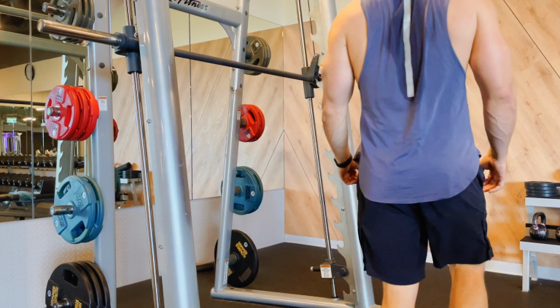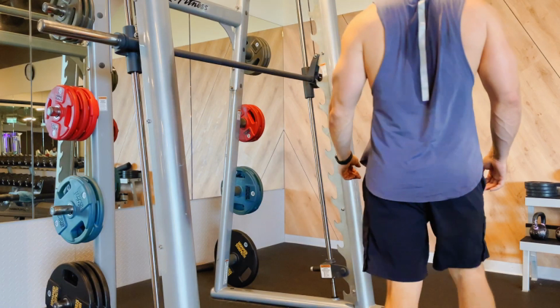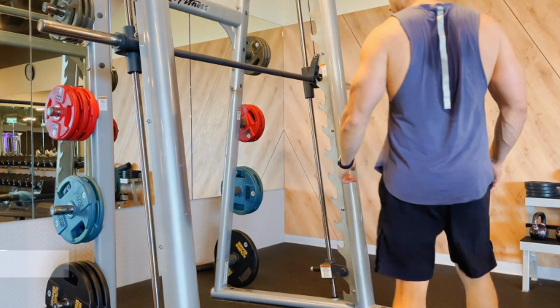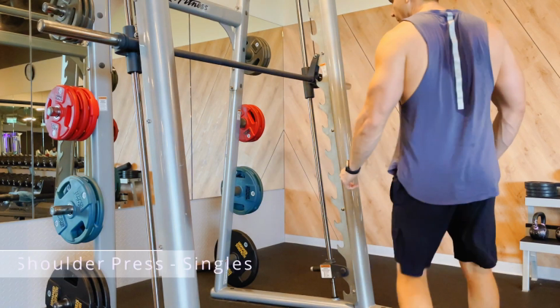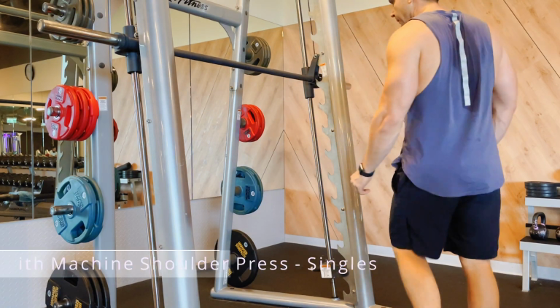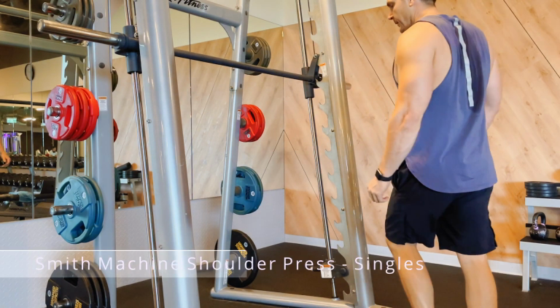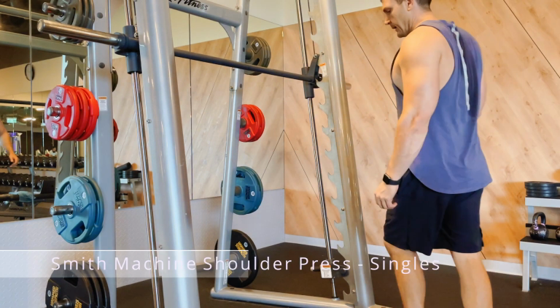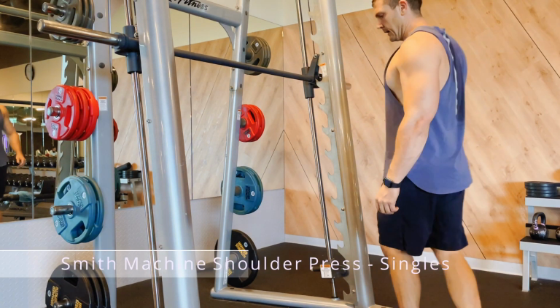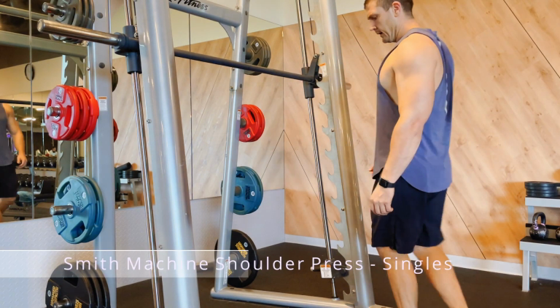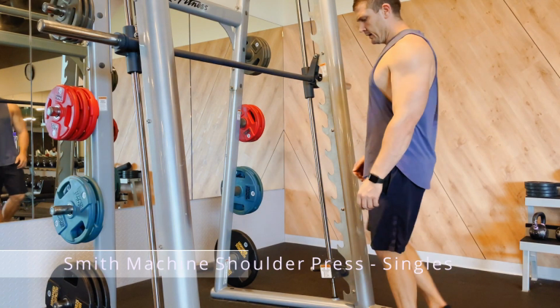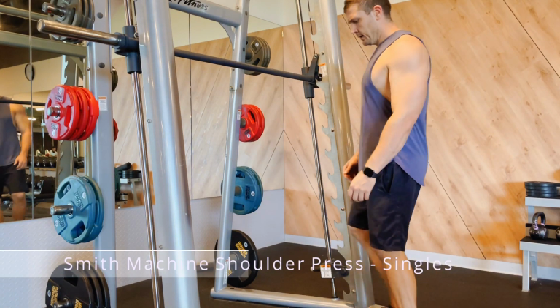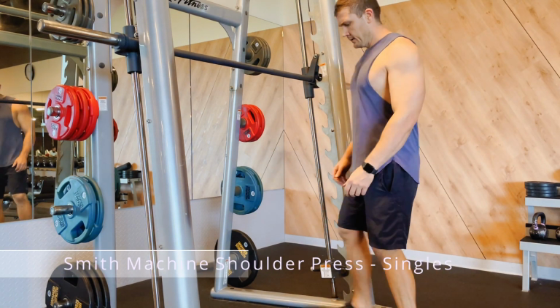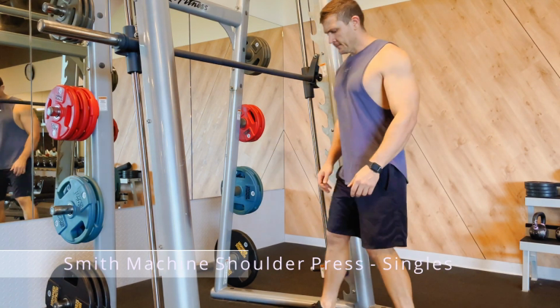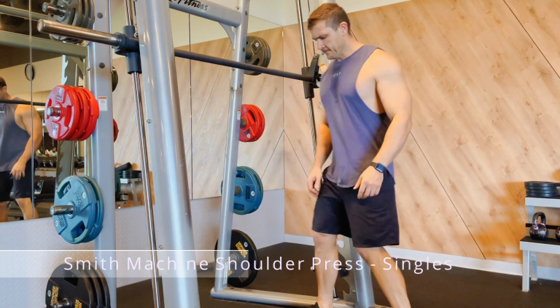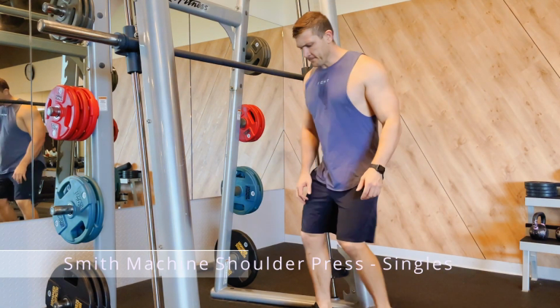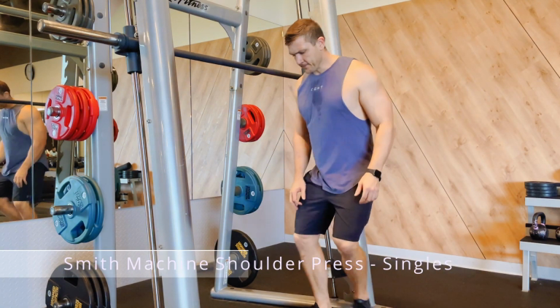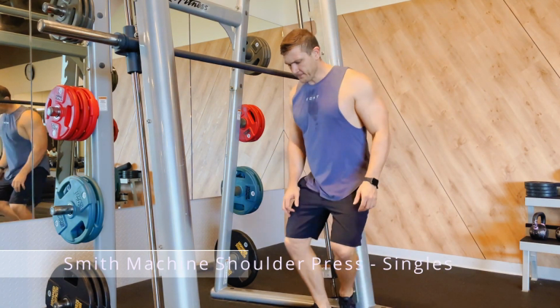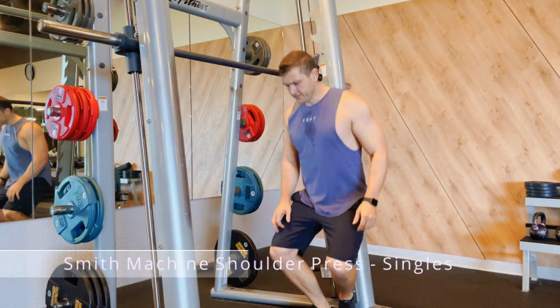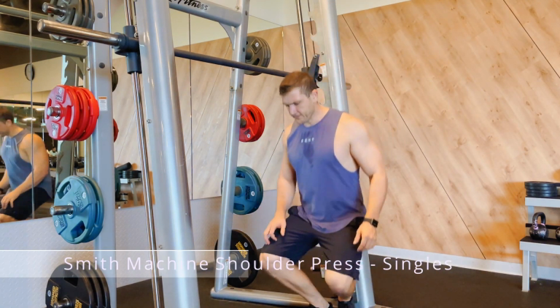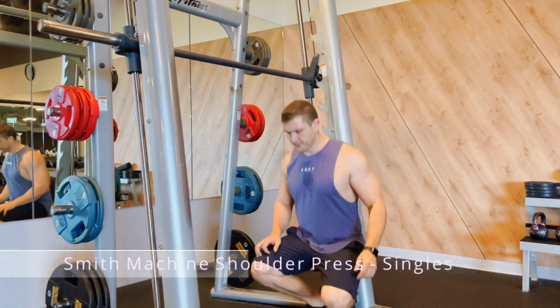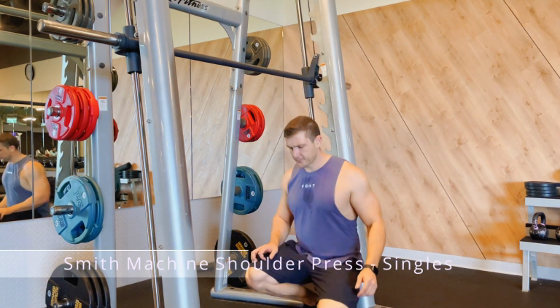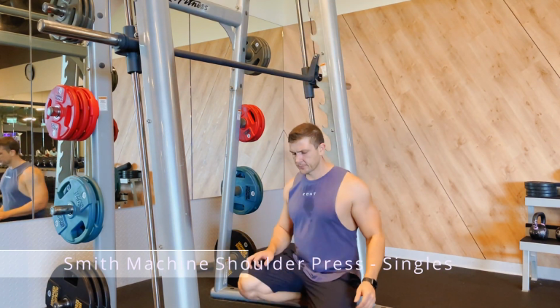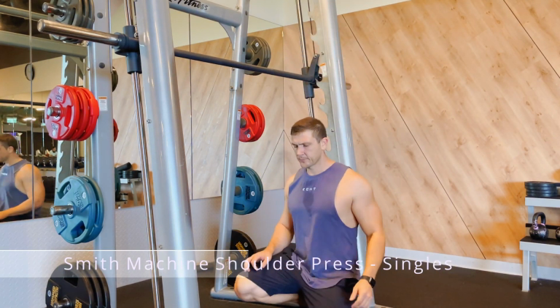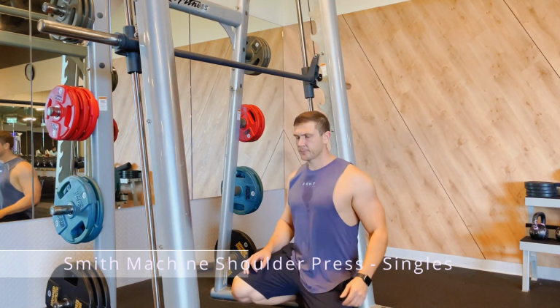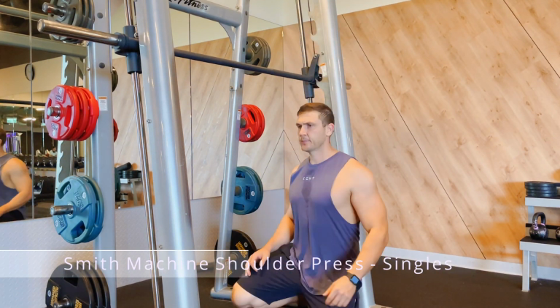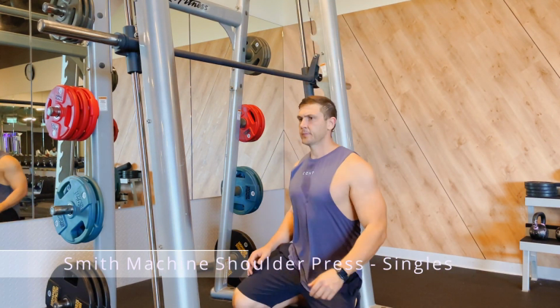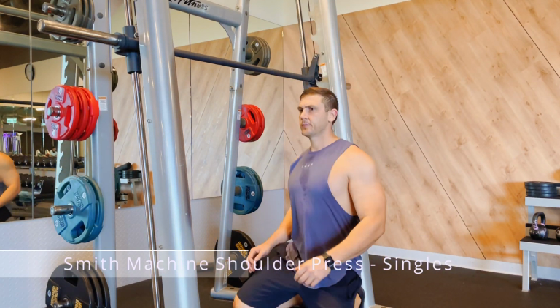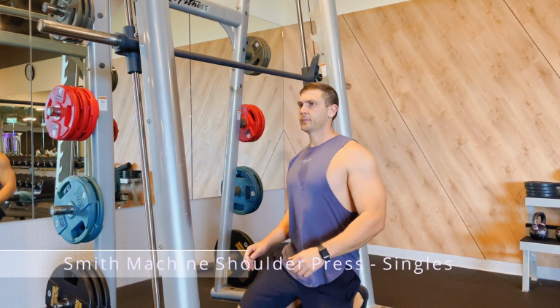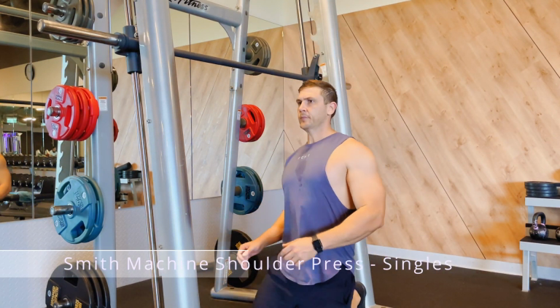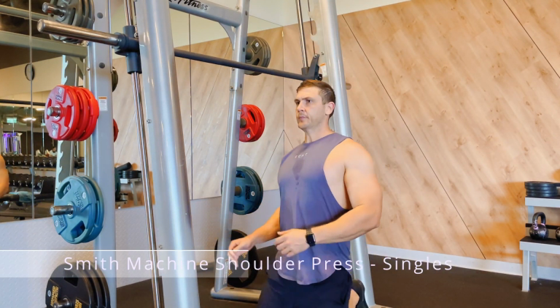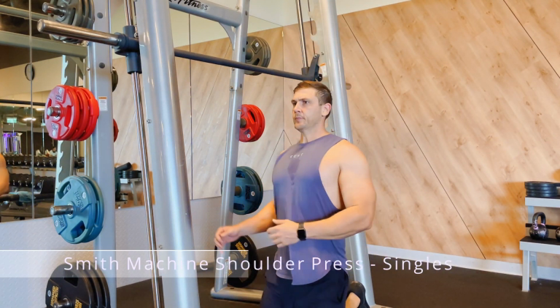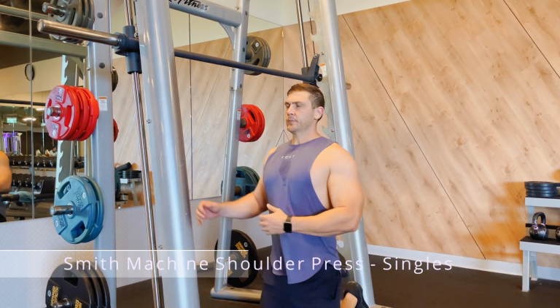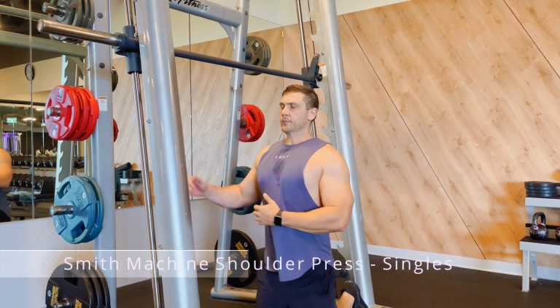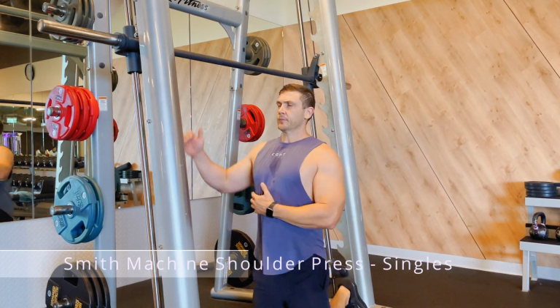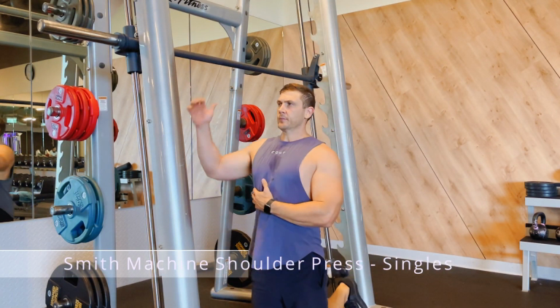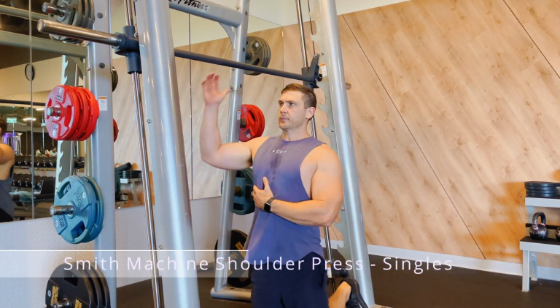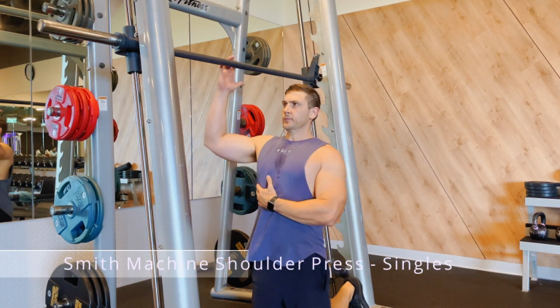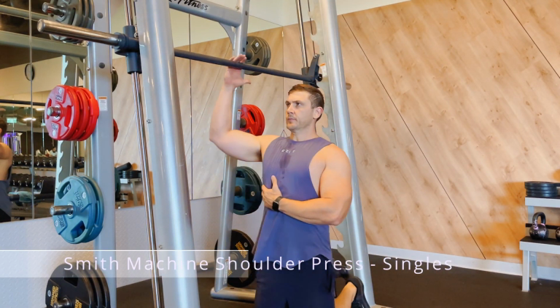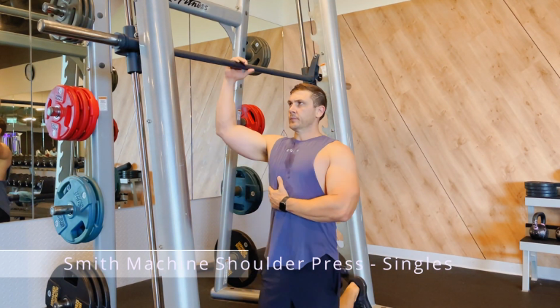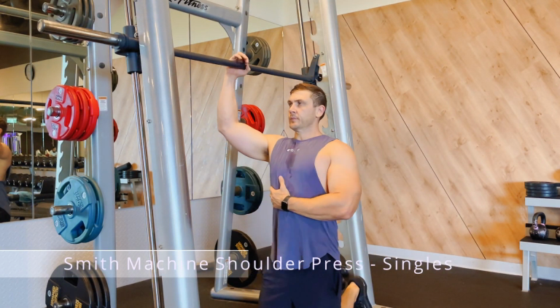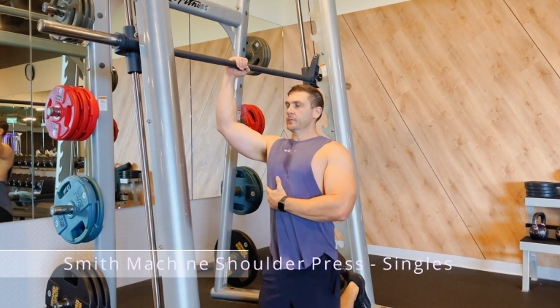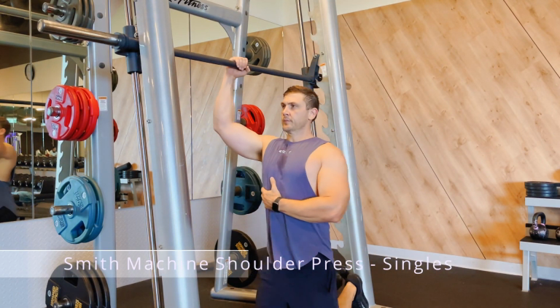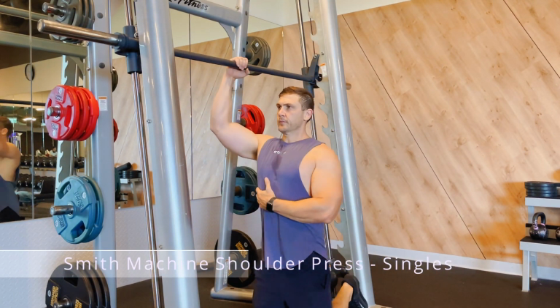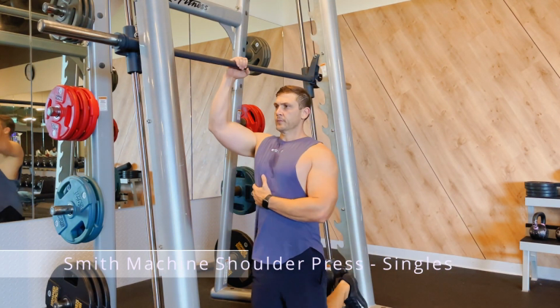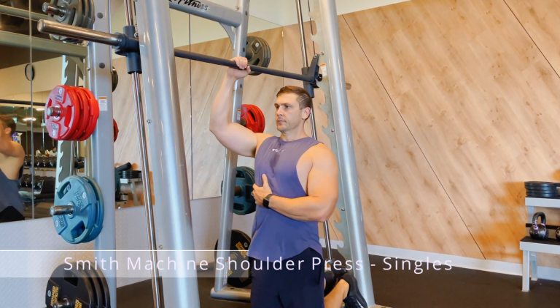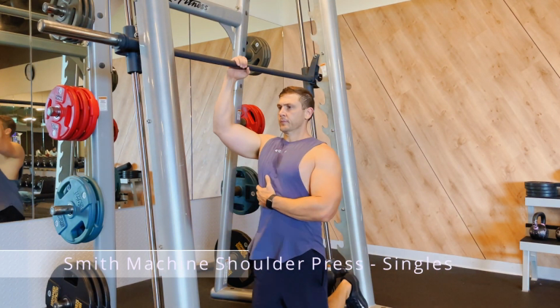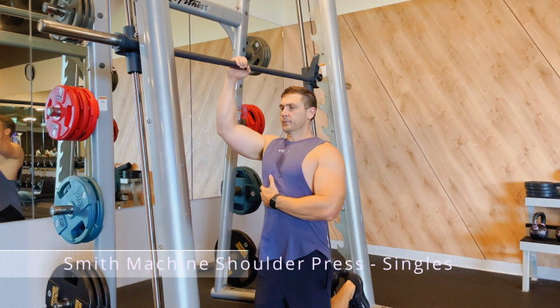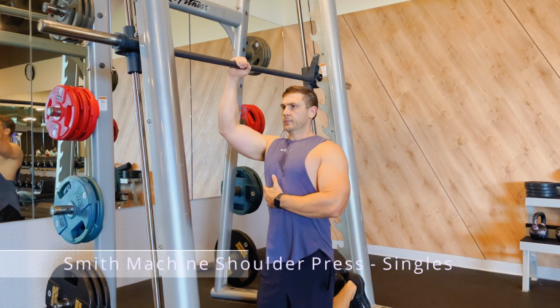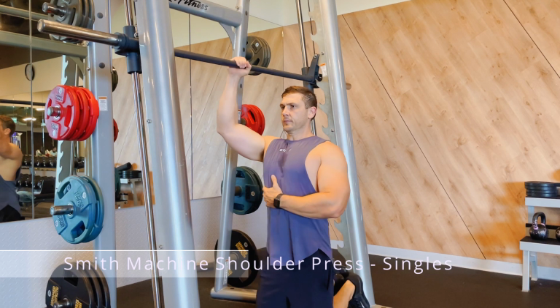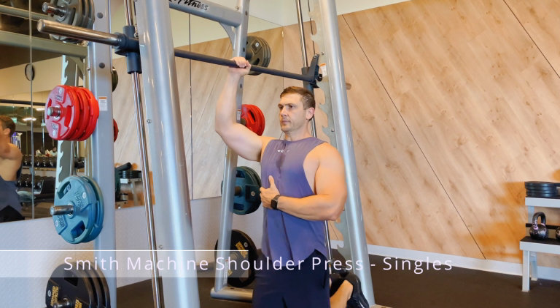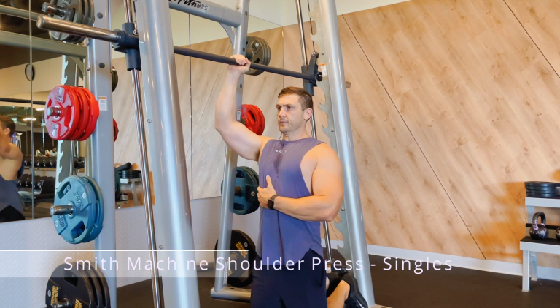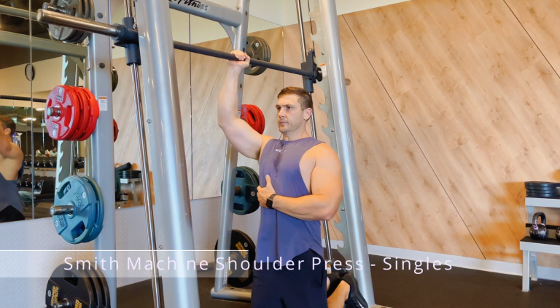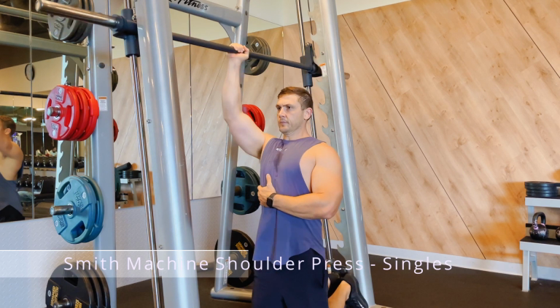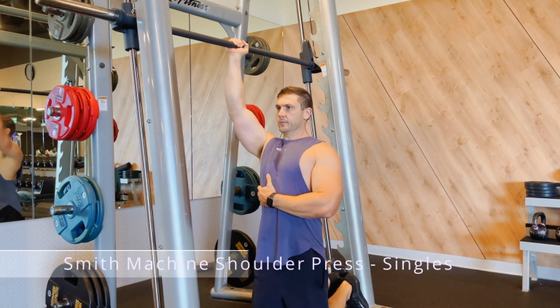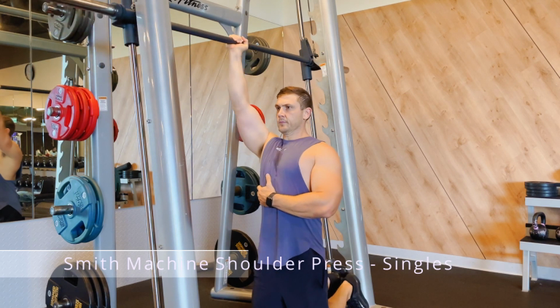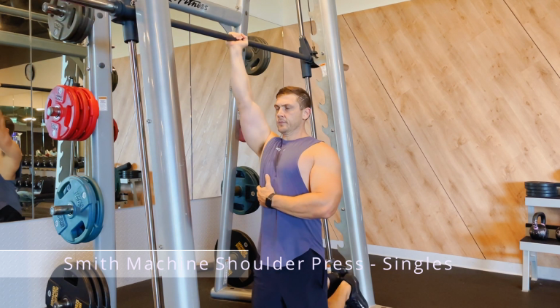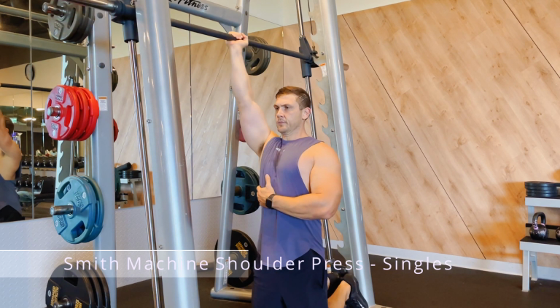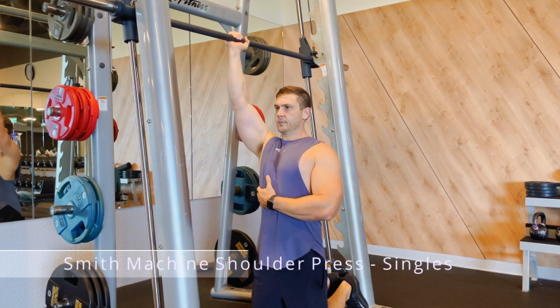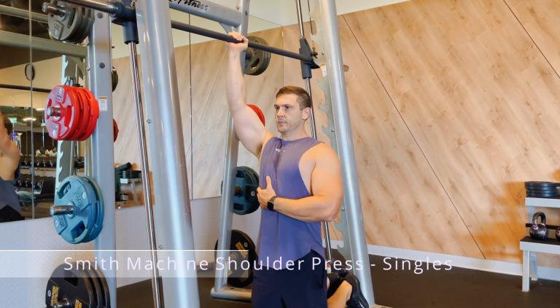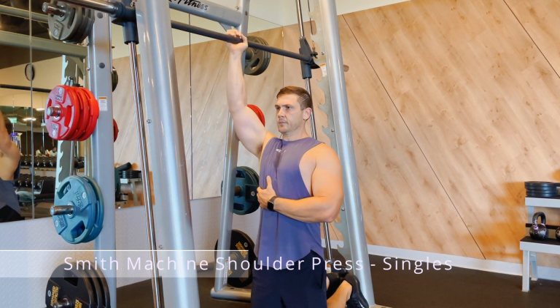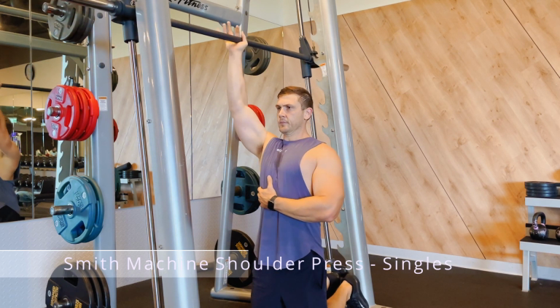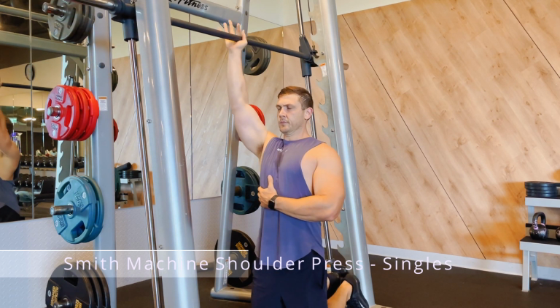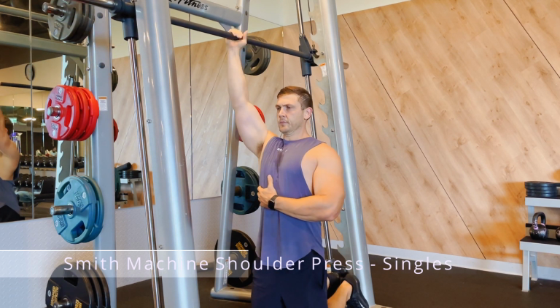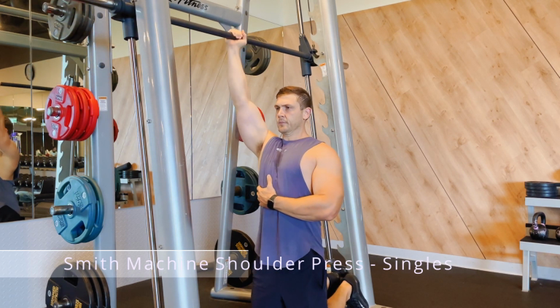This is a Smith Machine shoulder press with a single arm variation. Start by kneeling down underneath the Smith Machine.